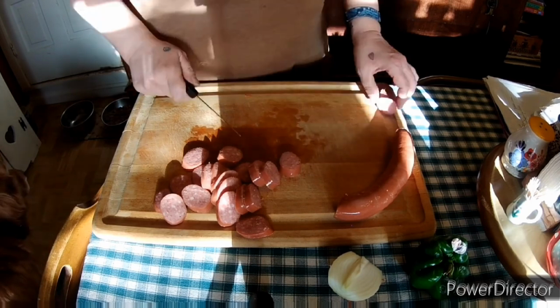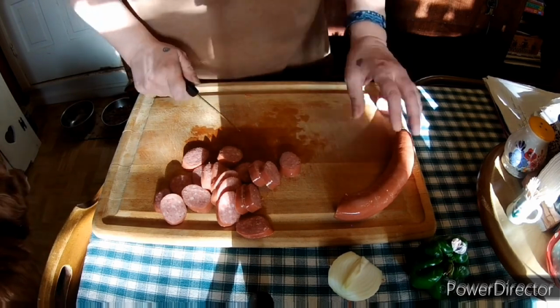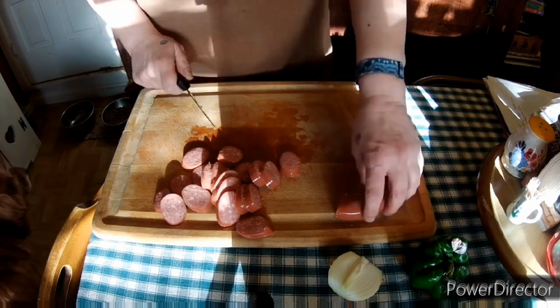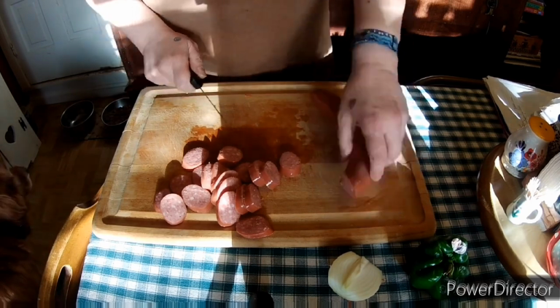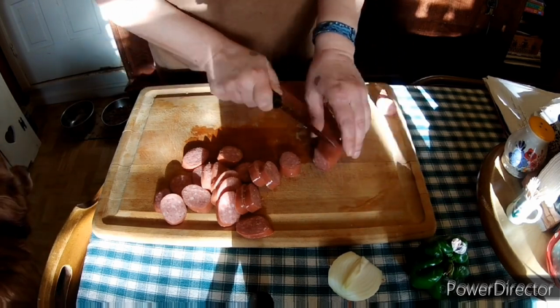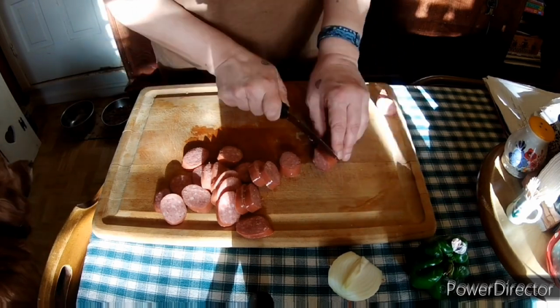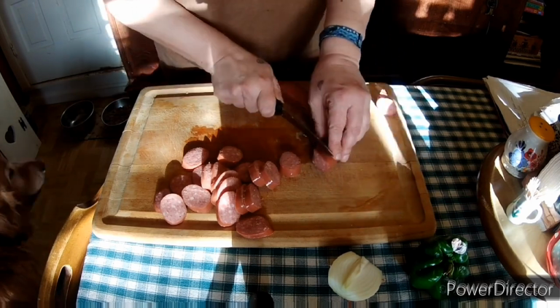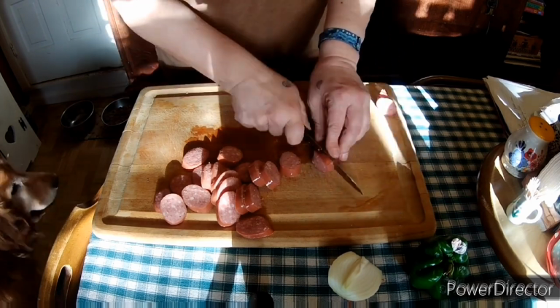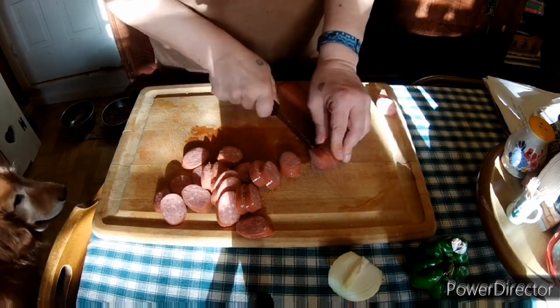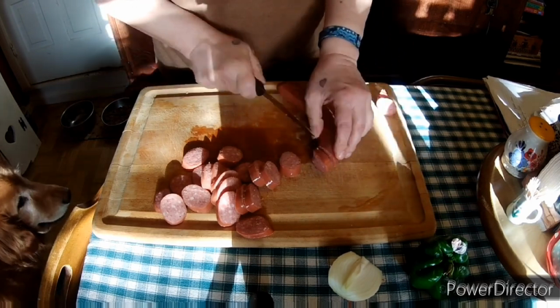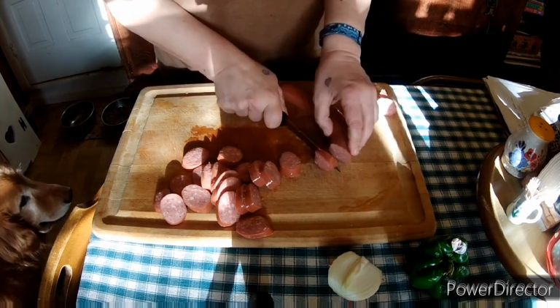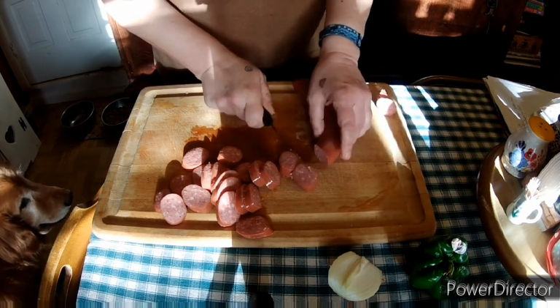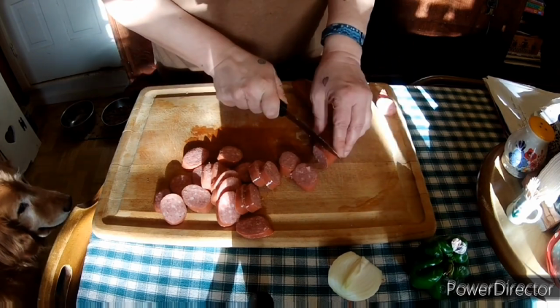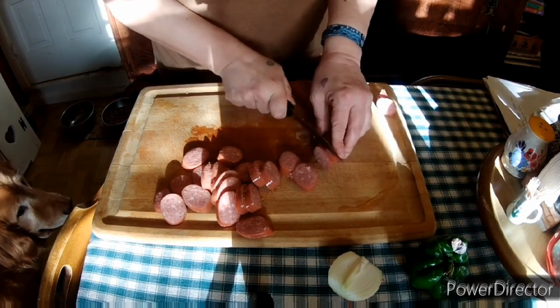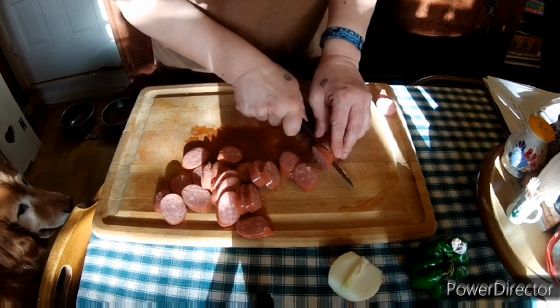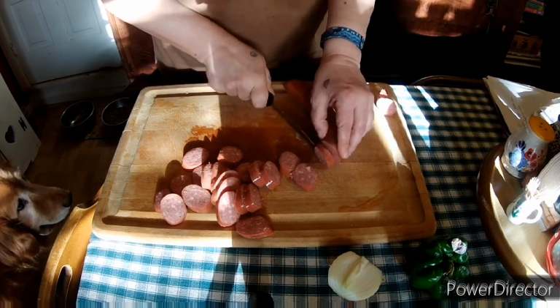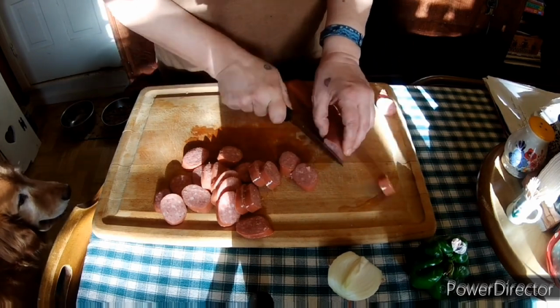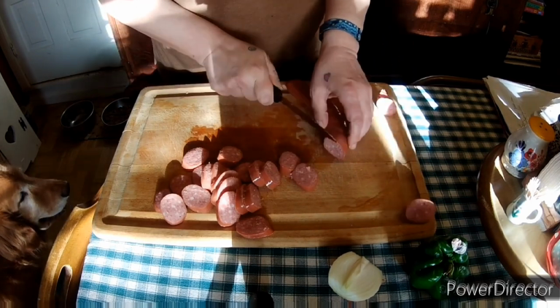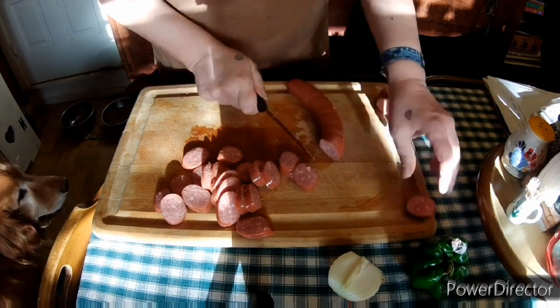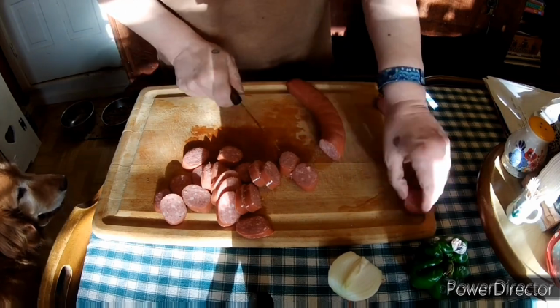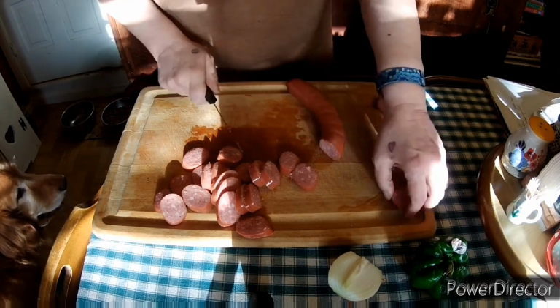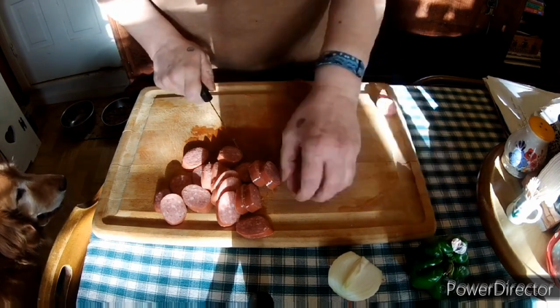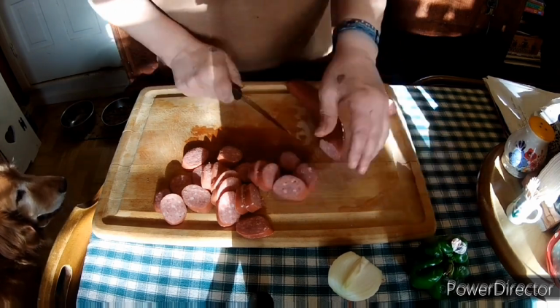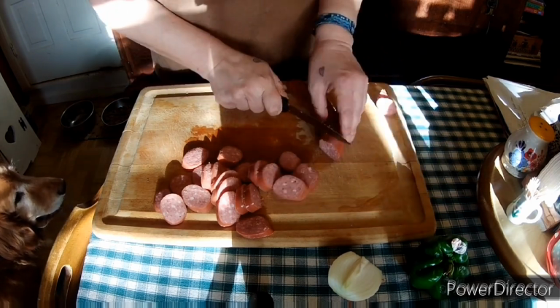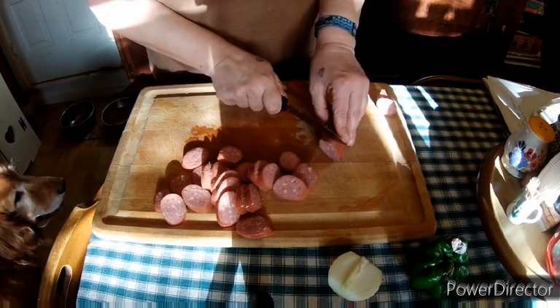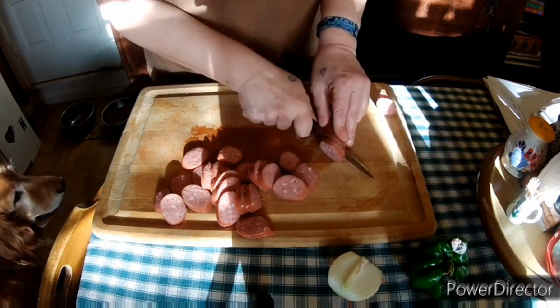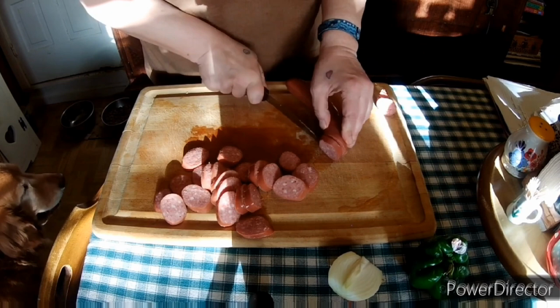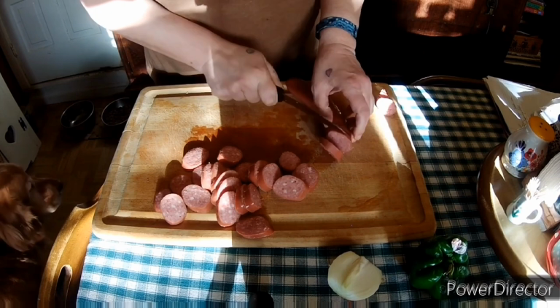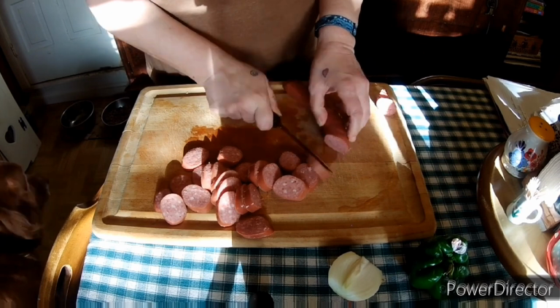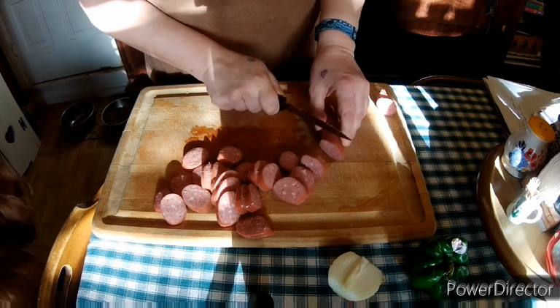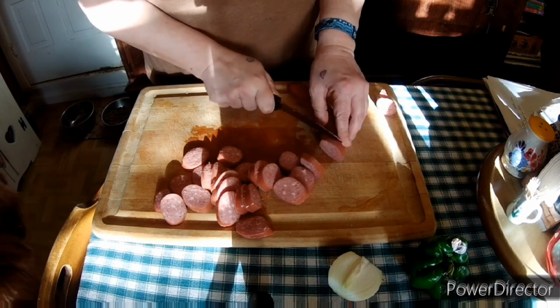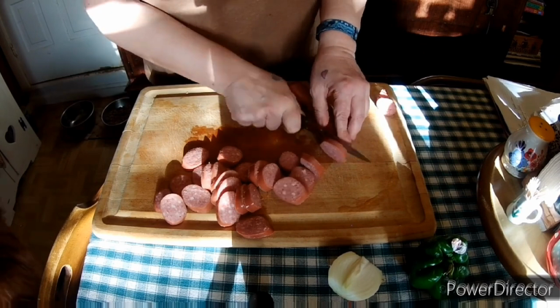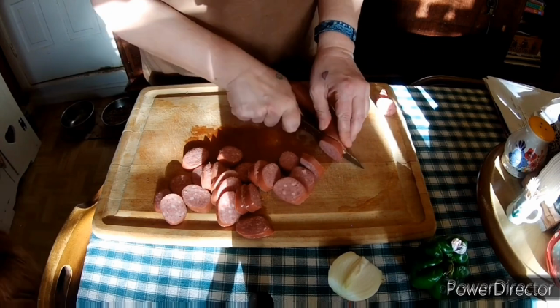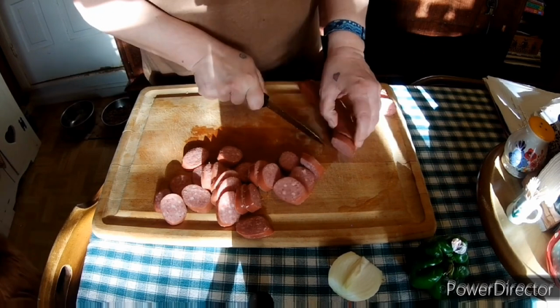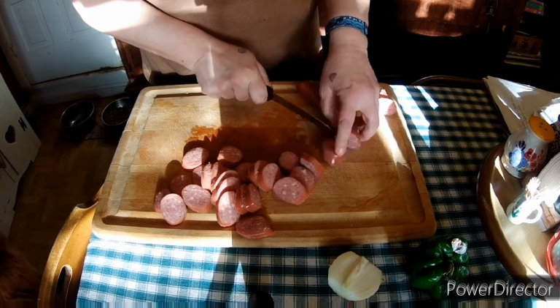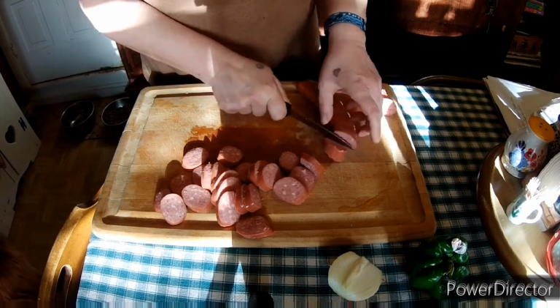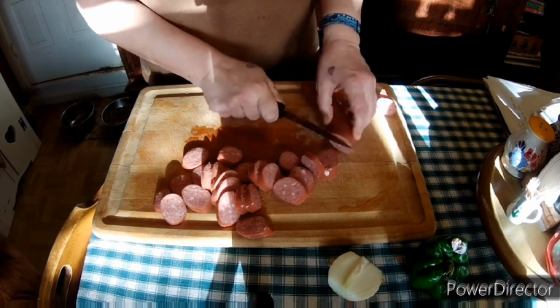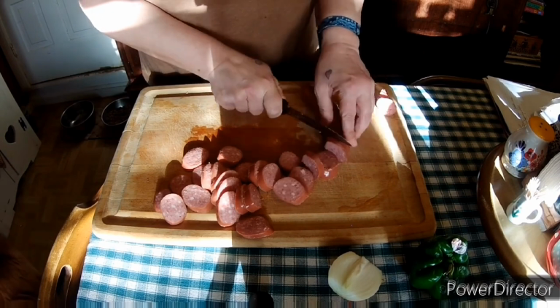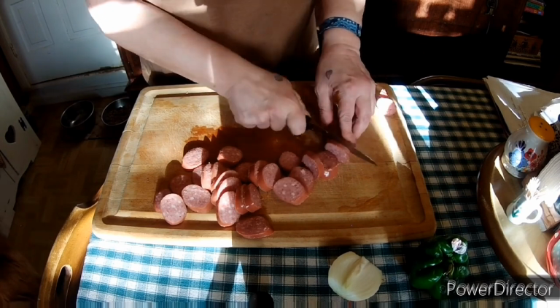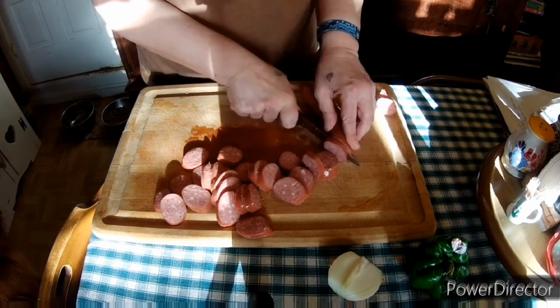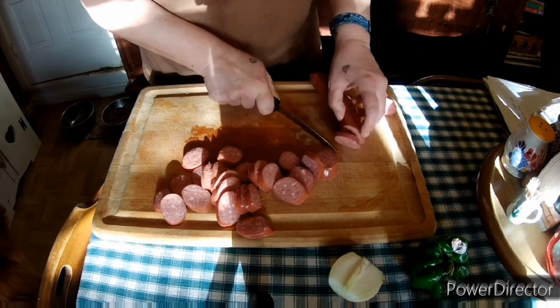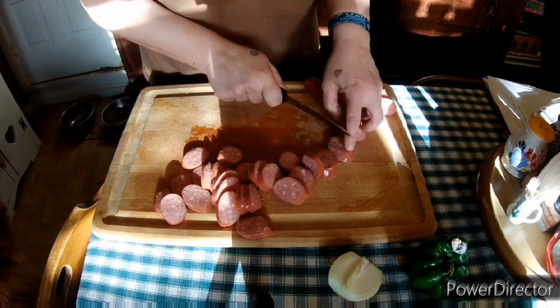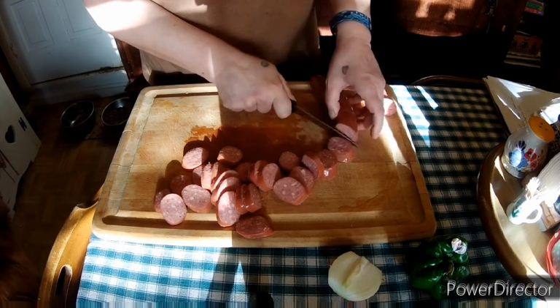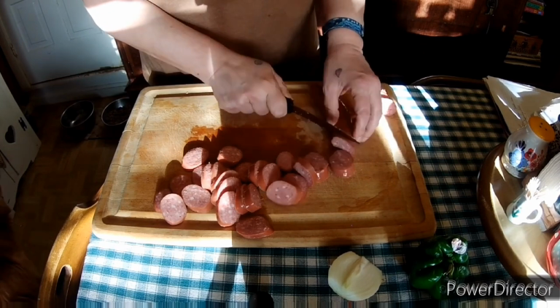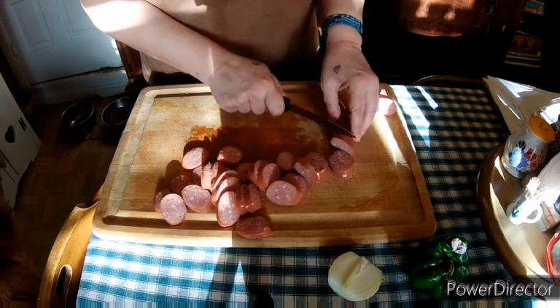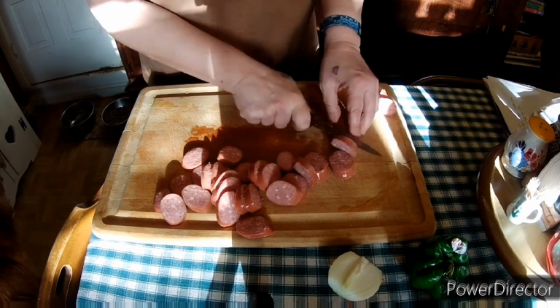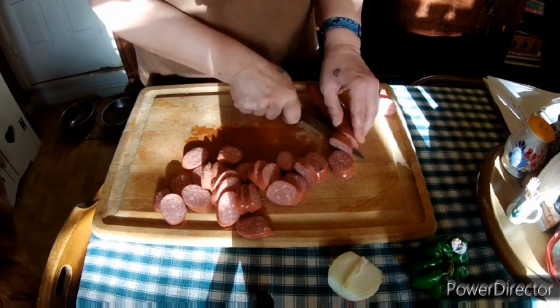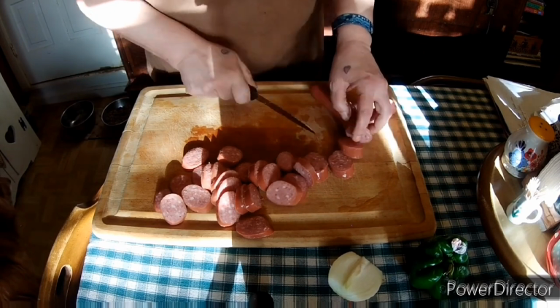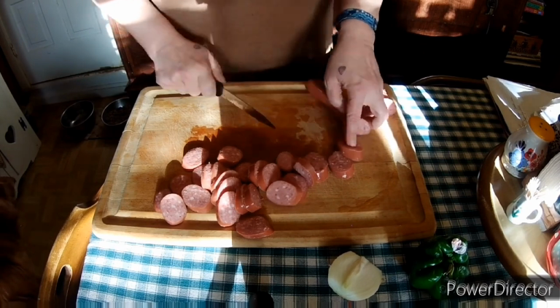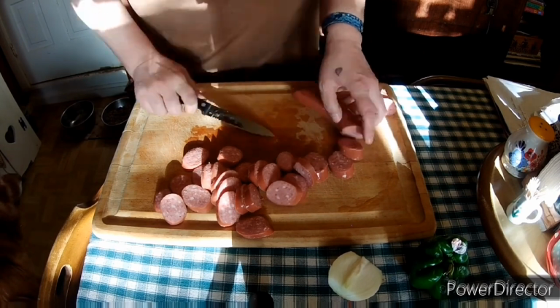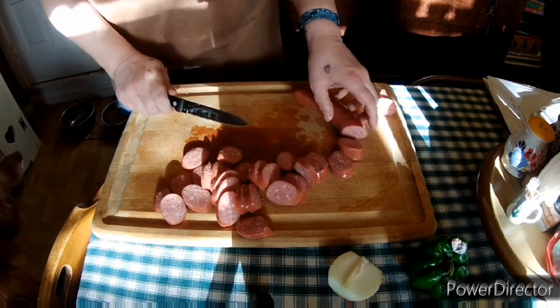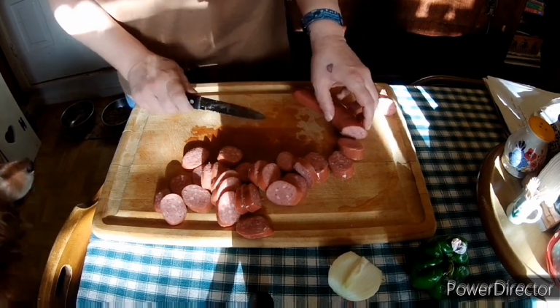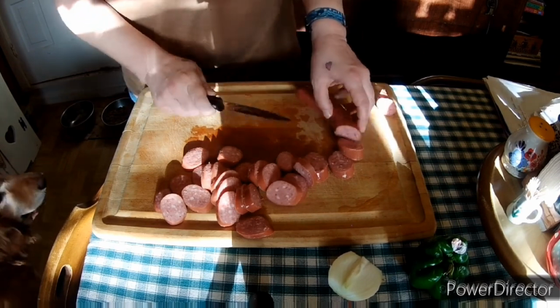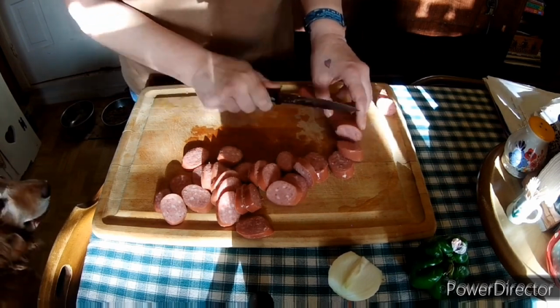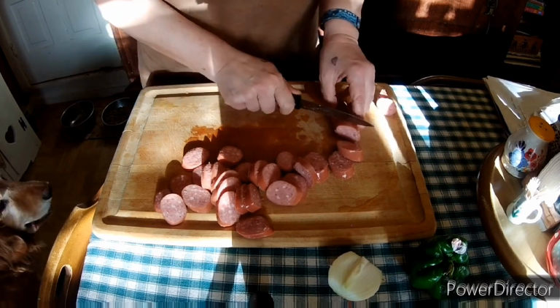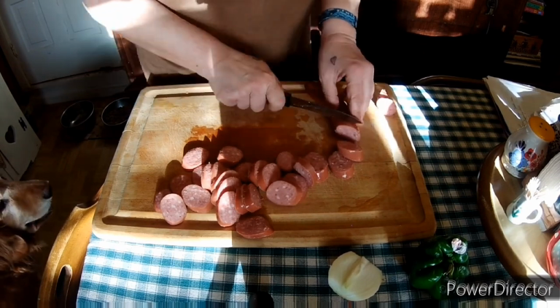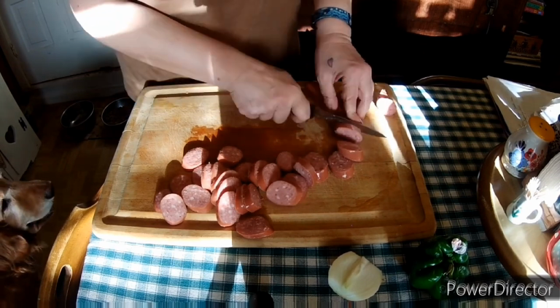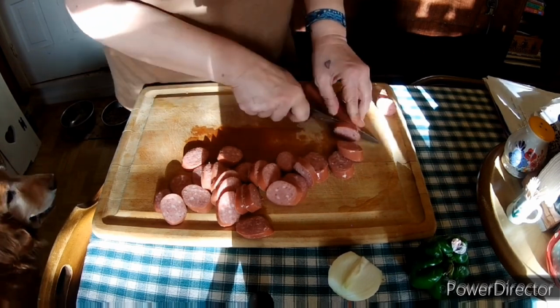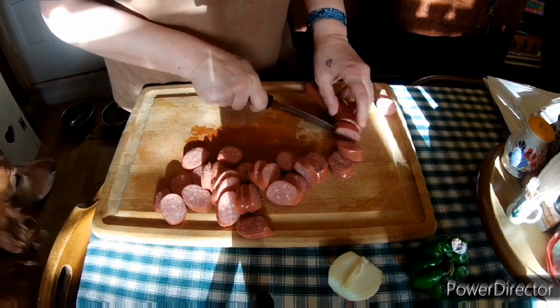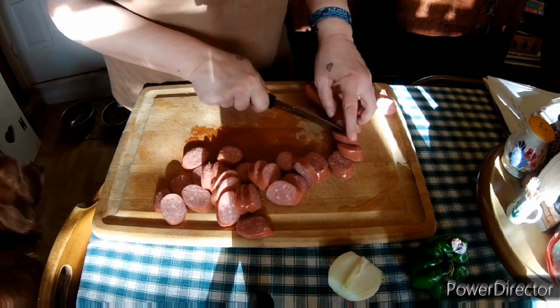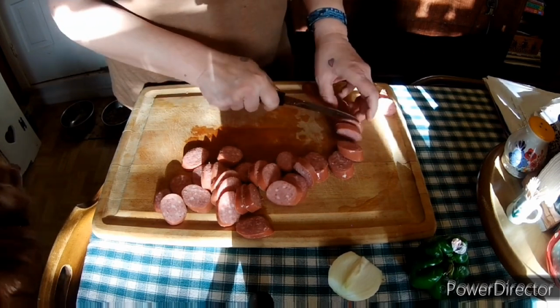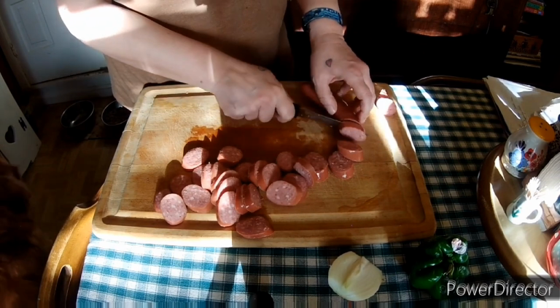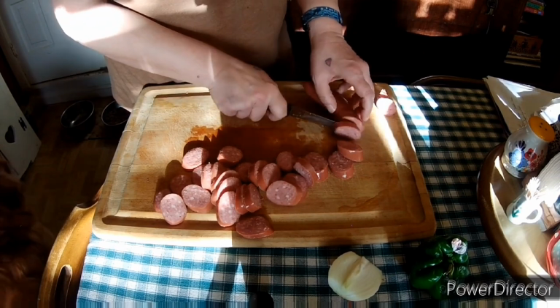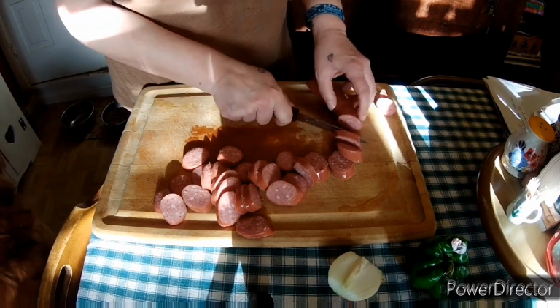See my puppy over there? He says, can I have some of that sausage? Can I have some of your kielbasa, please?